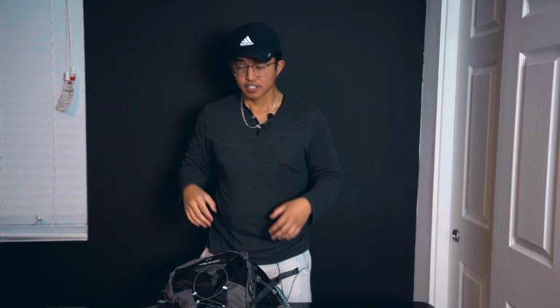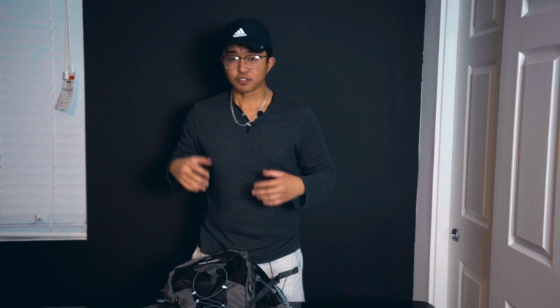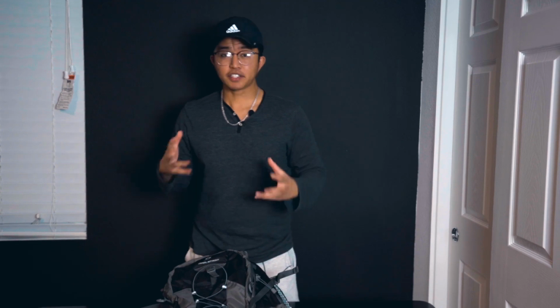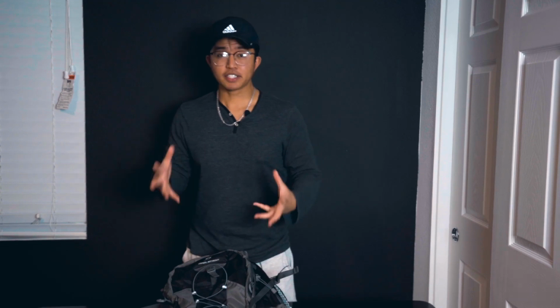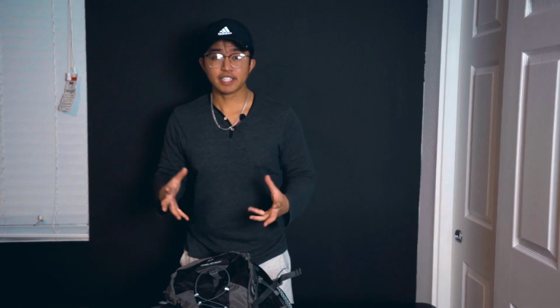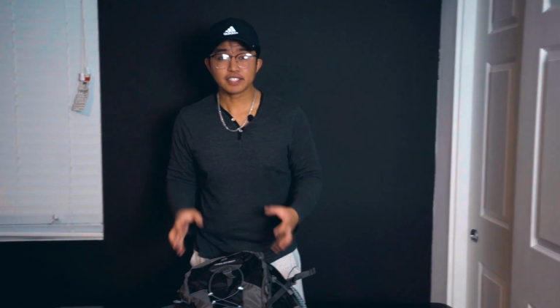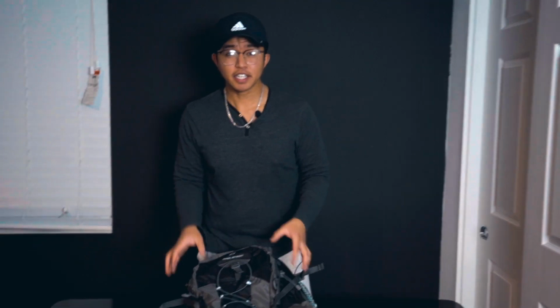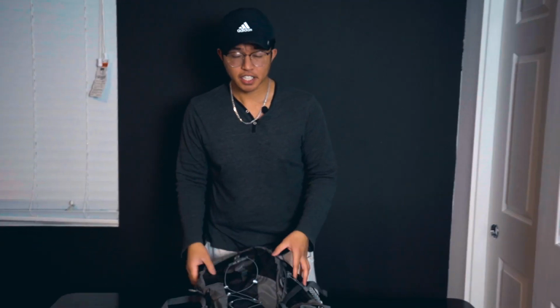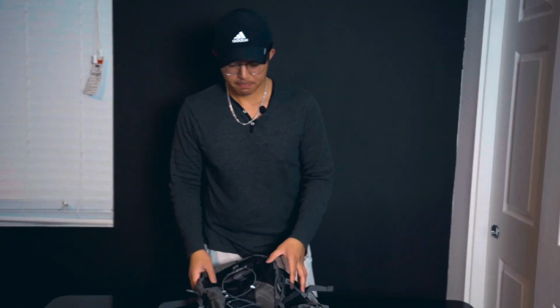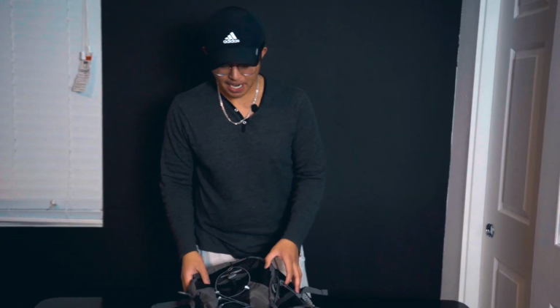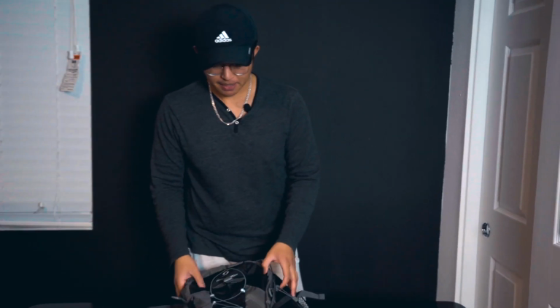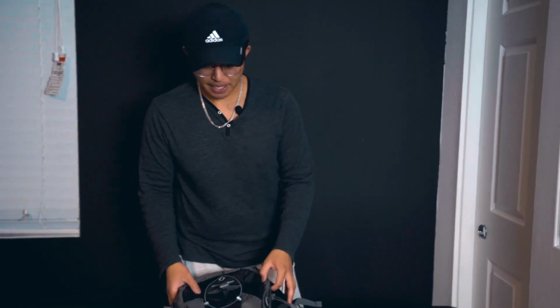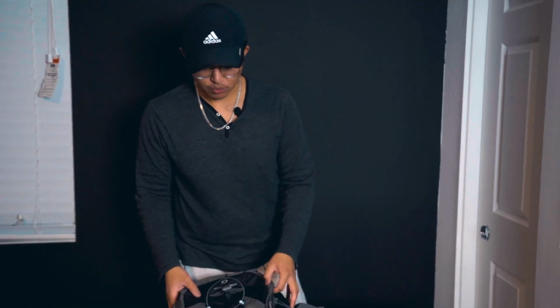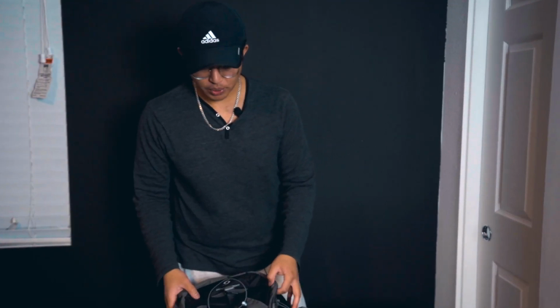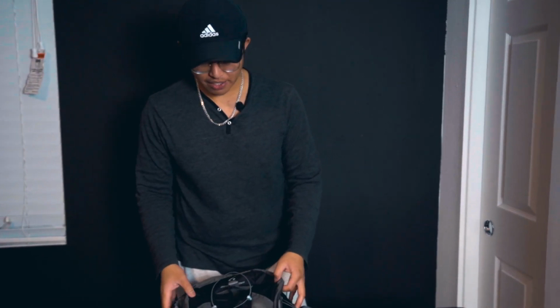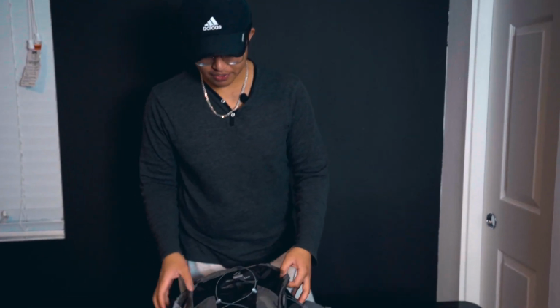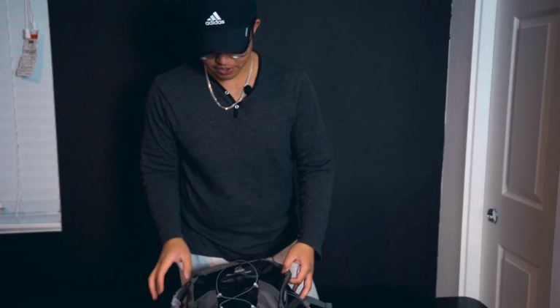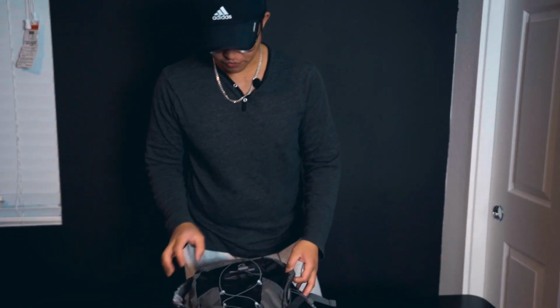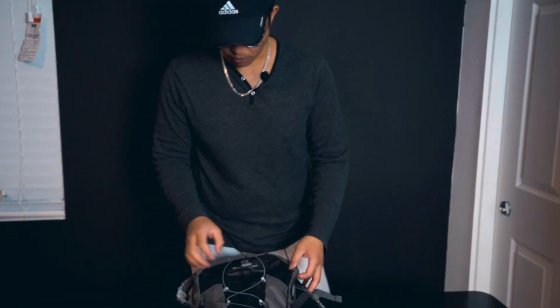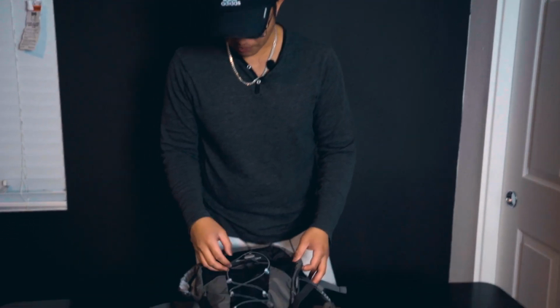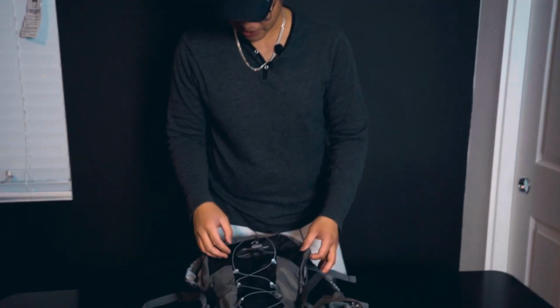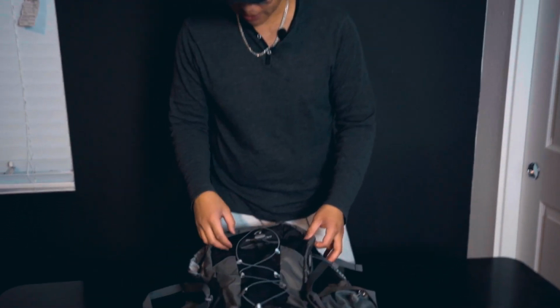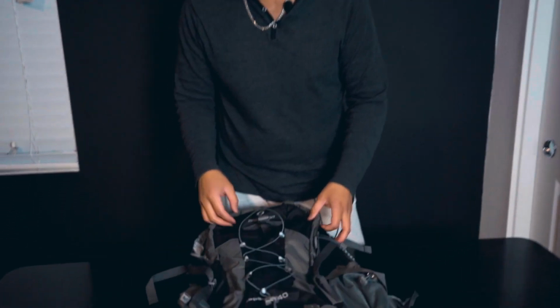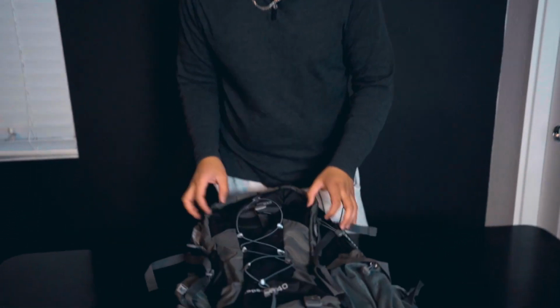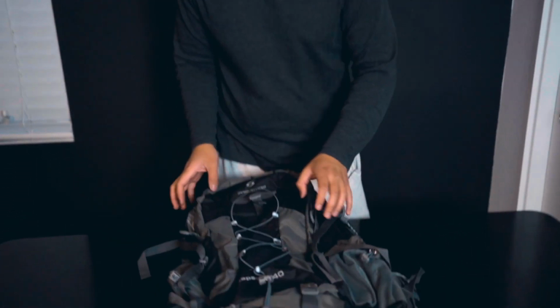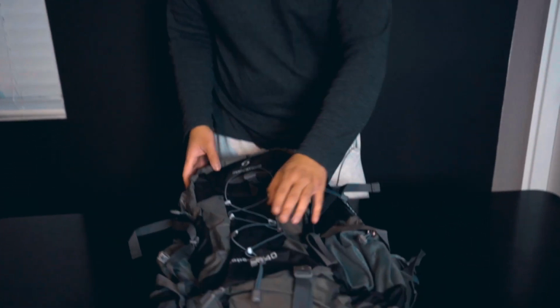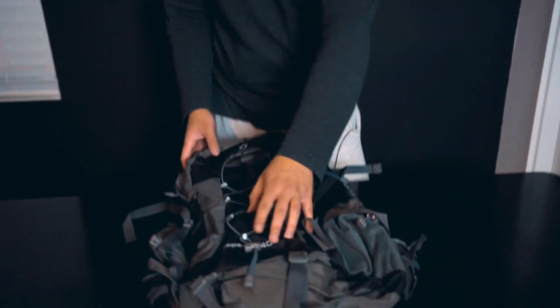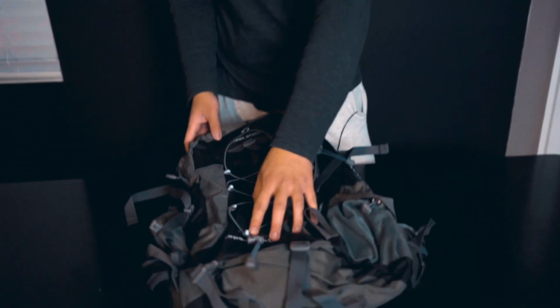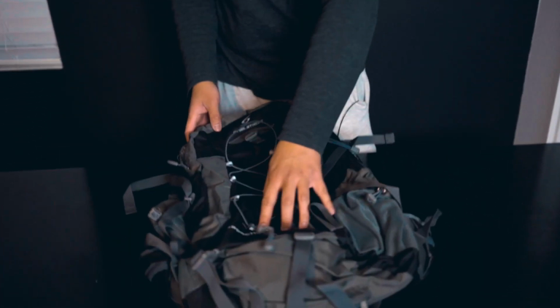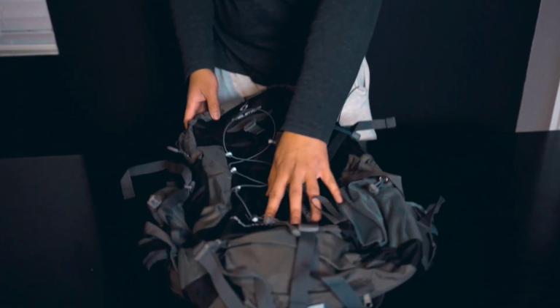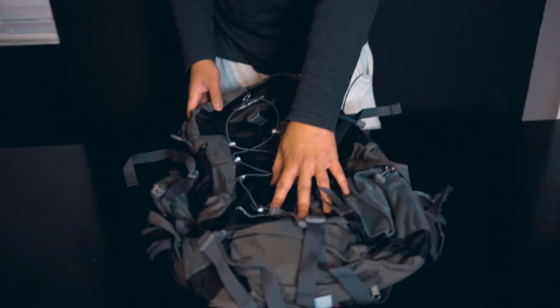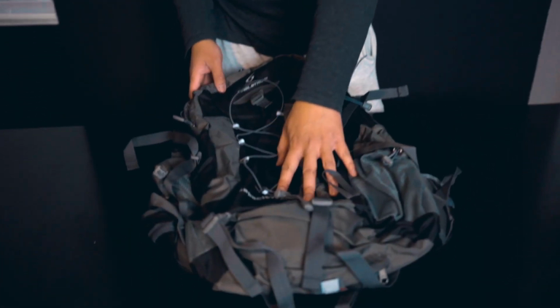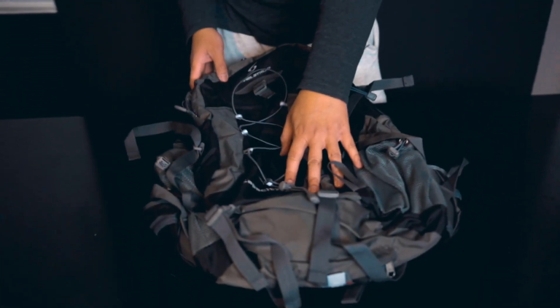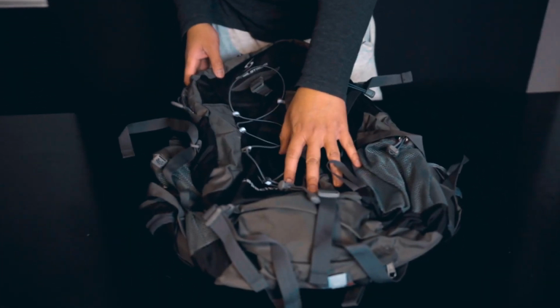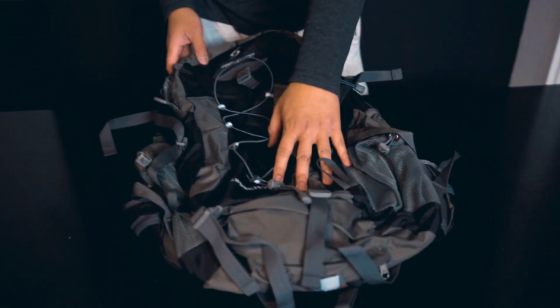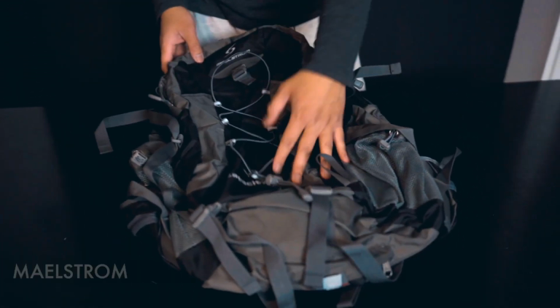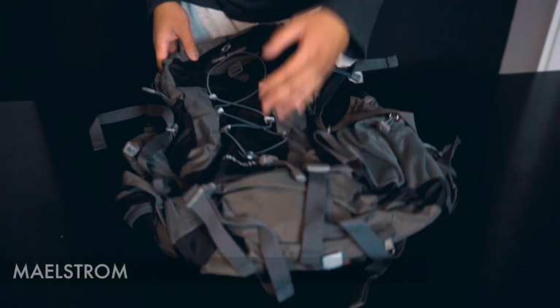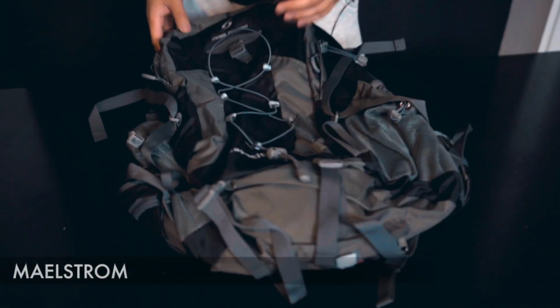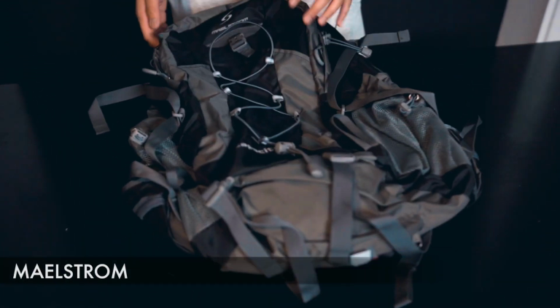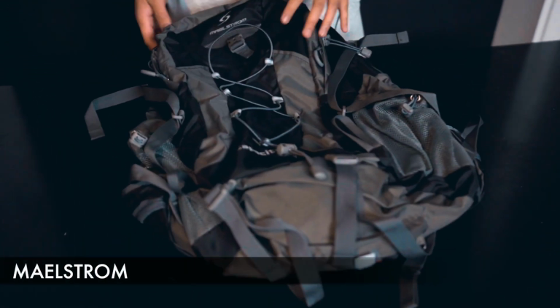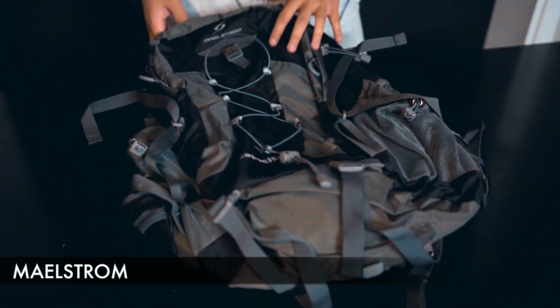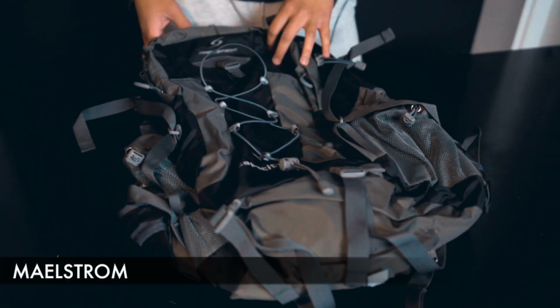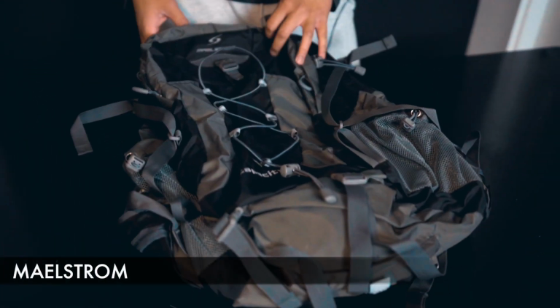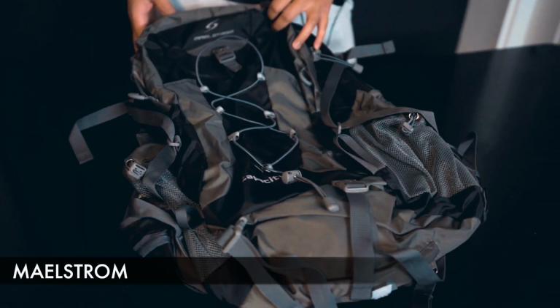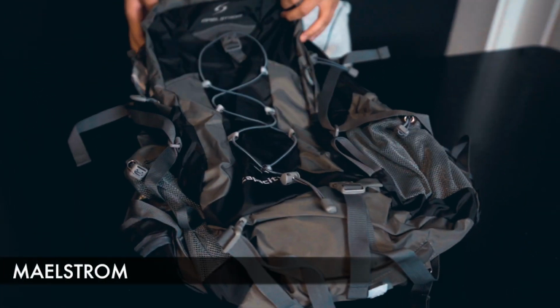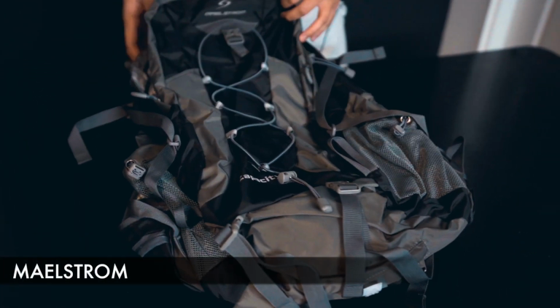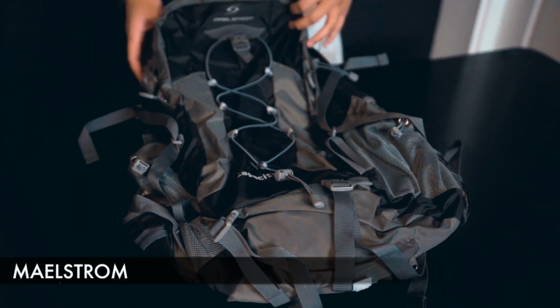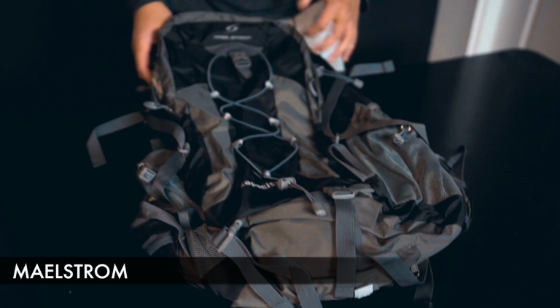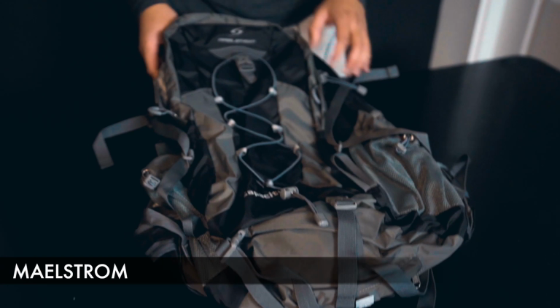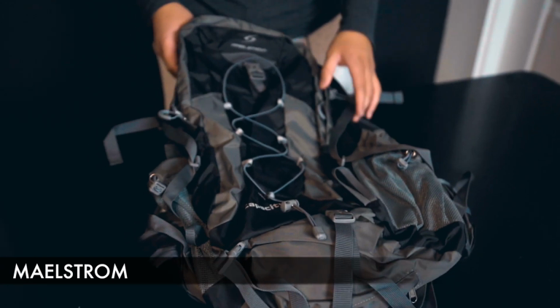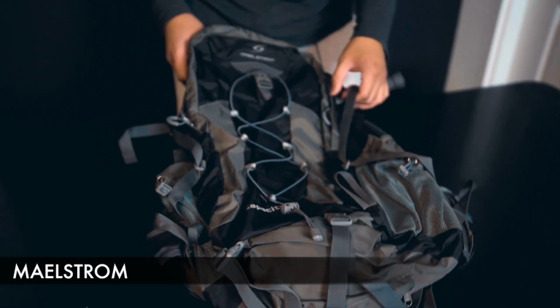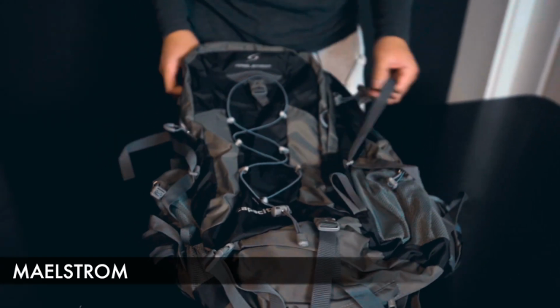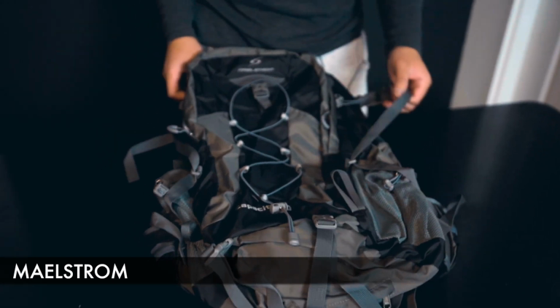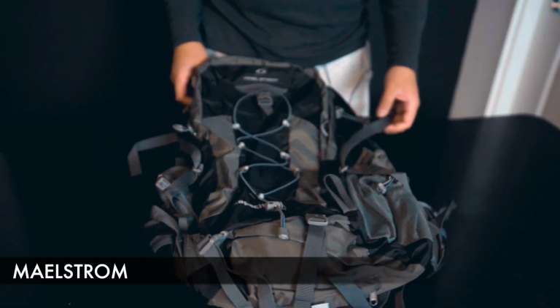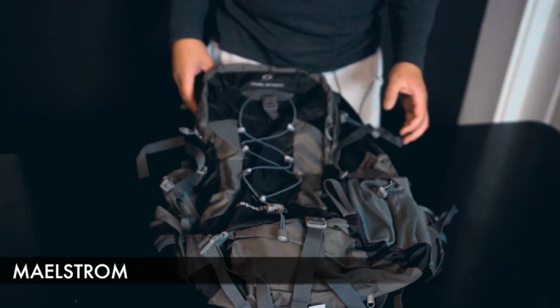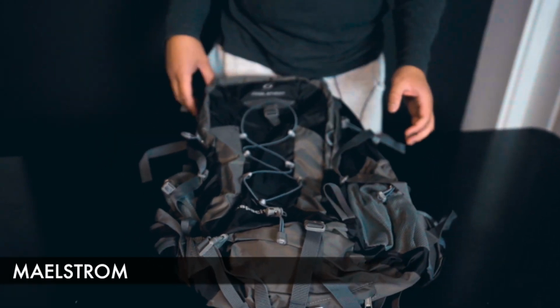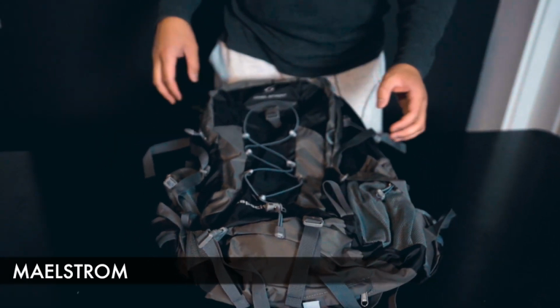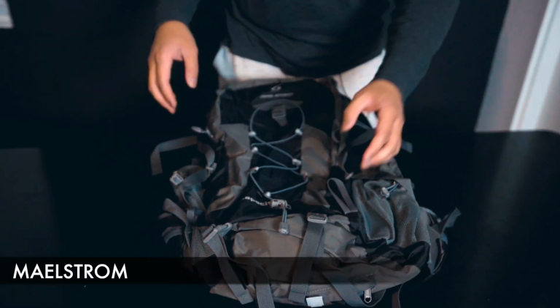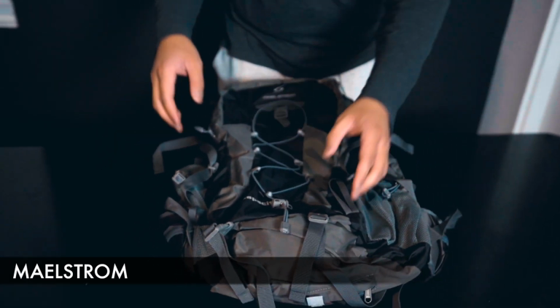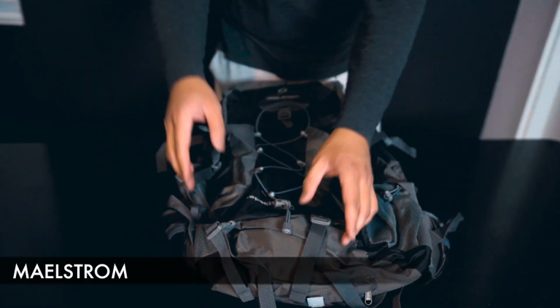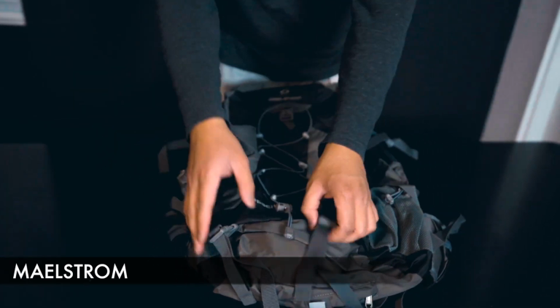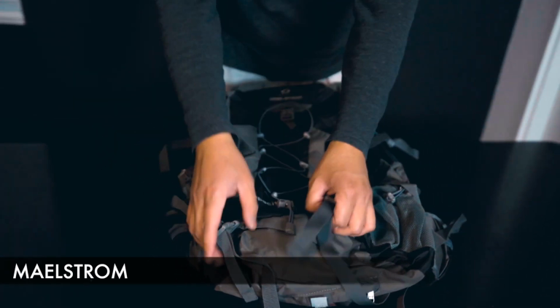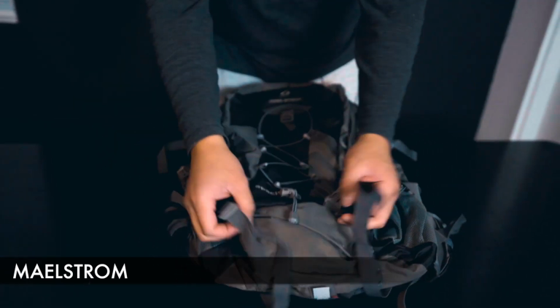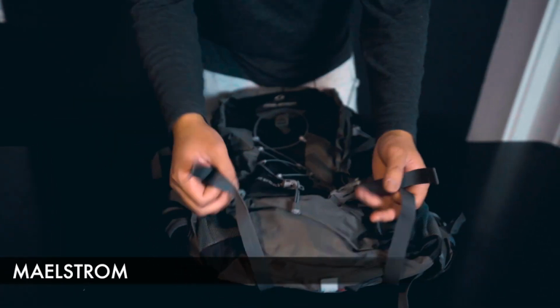For this next hiking backpack, we have this 40 liter hiking backpack from Maelstrom. Let's go ahead and start with the front of the backpack first.